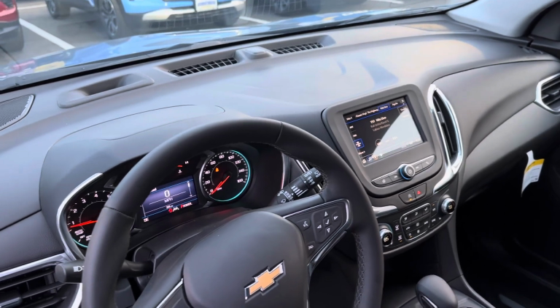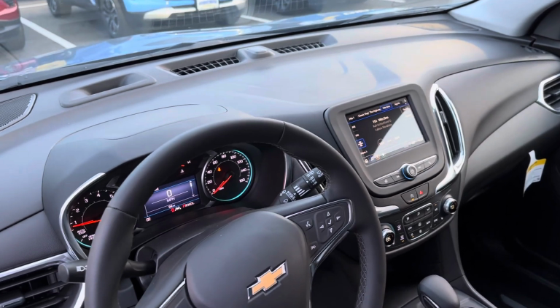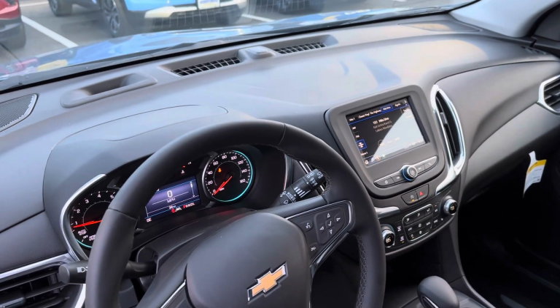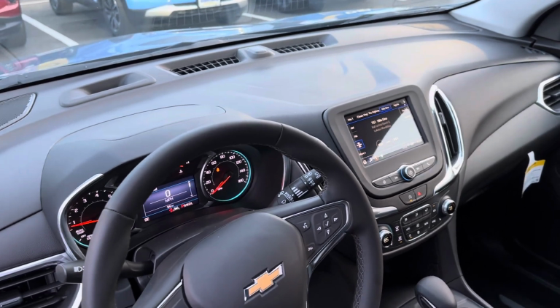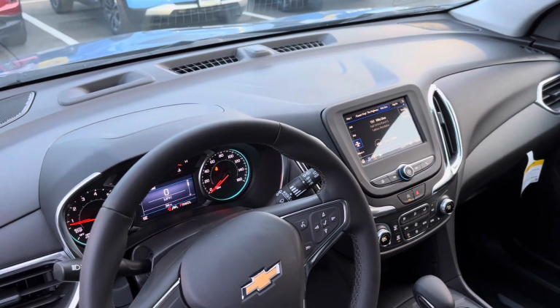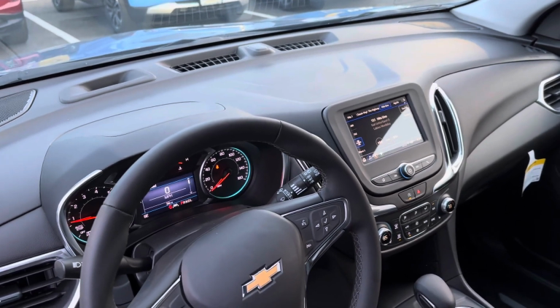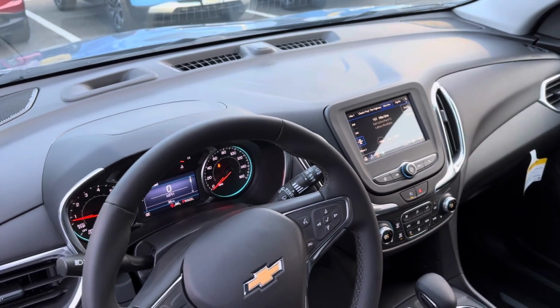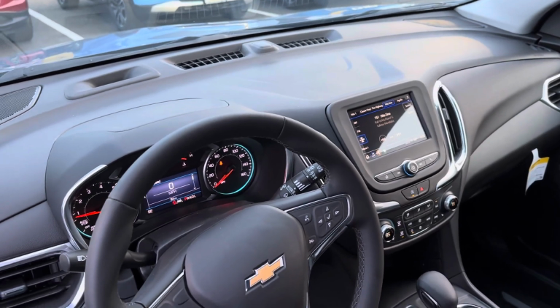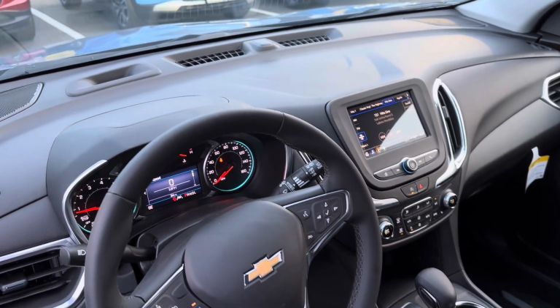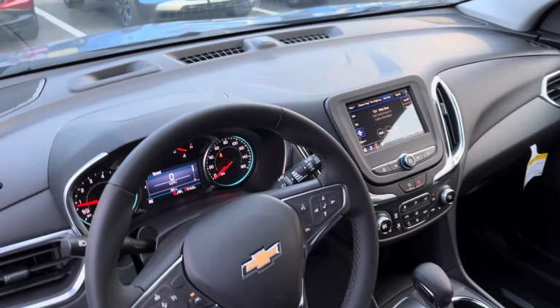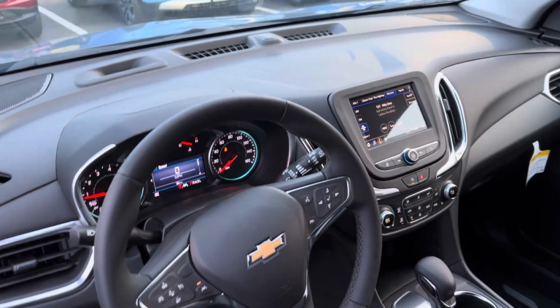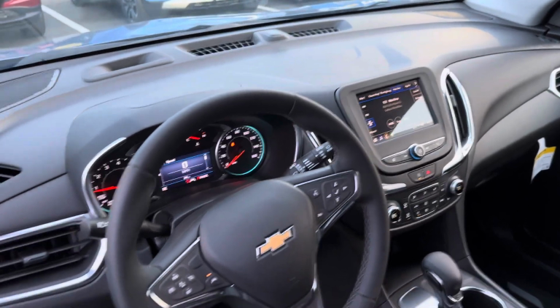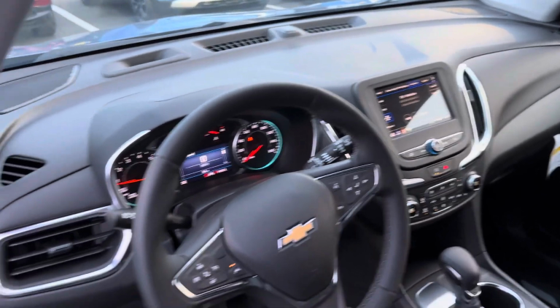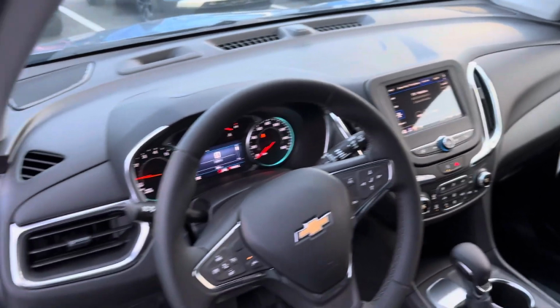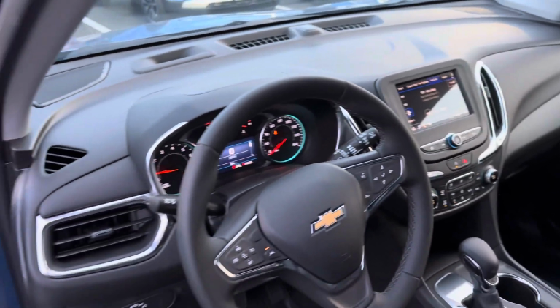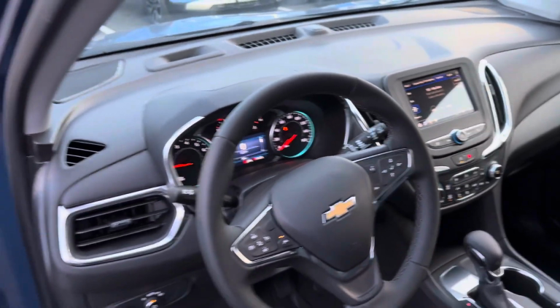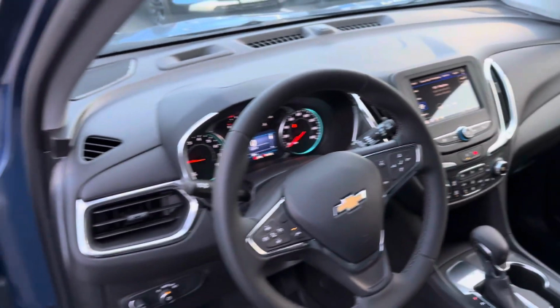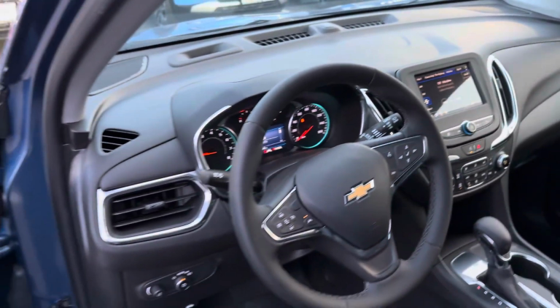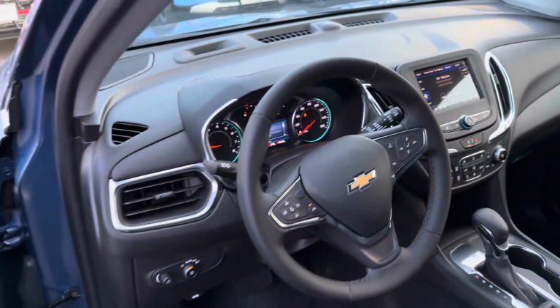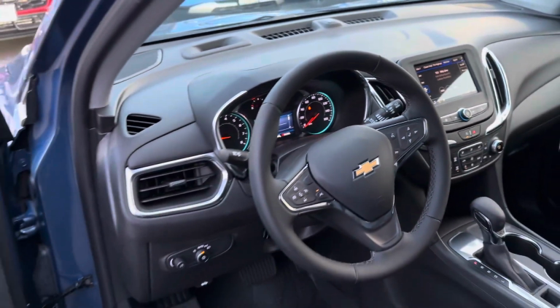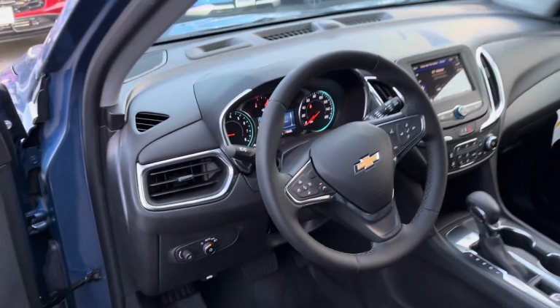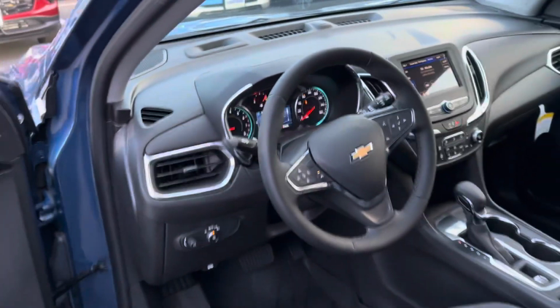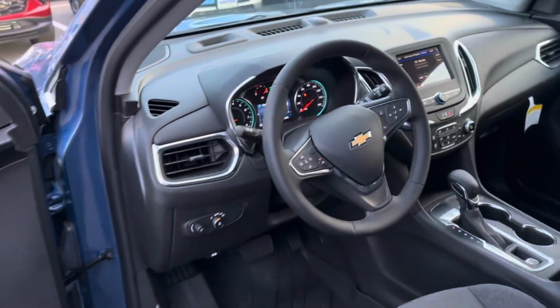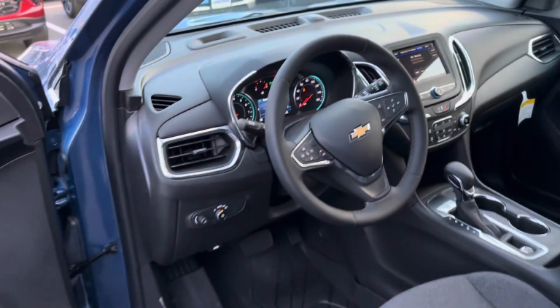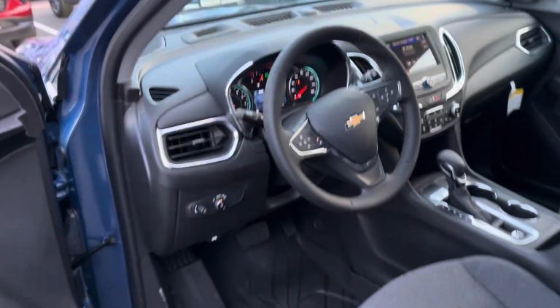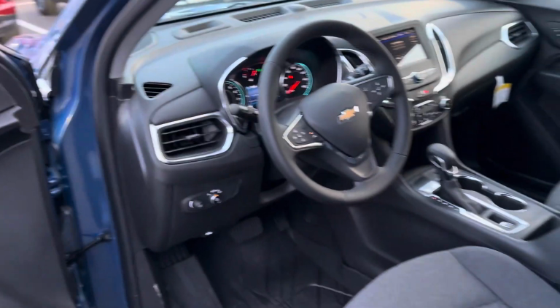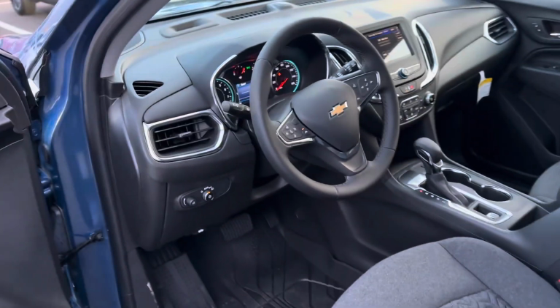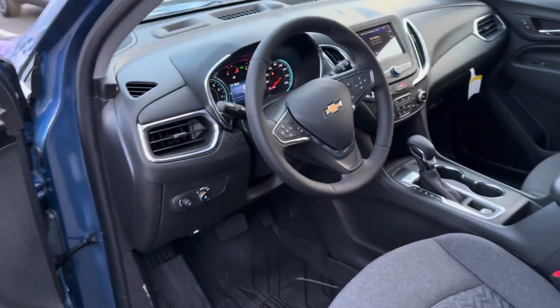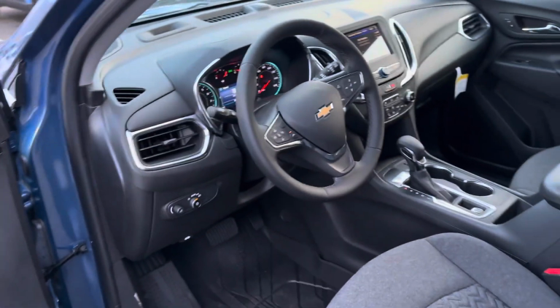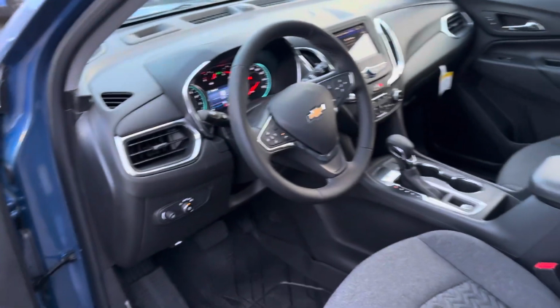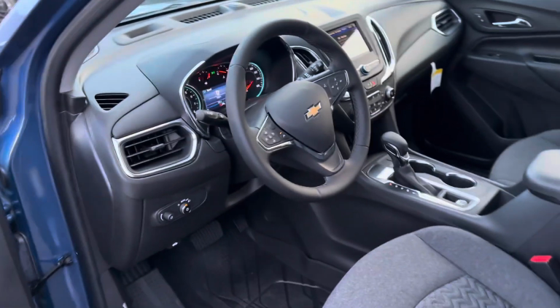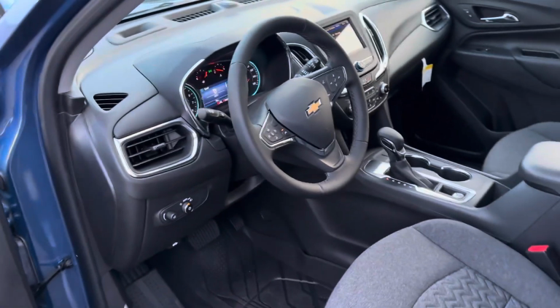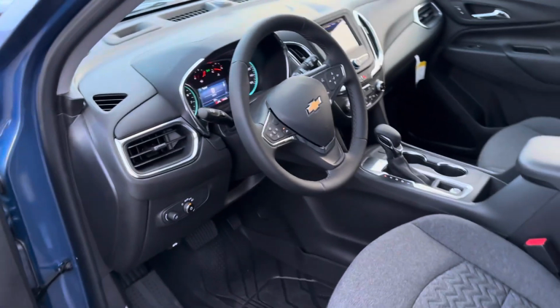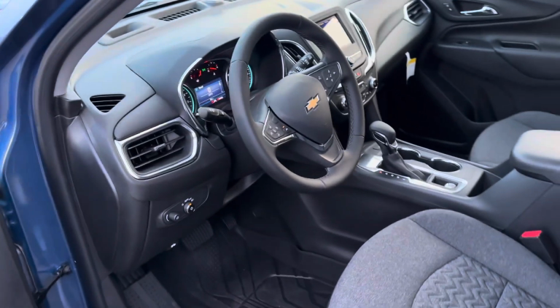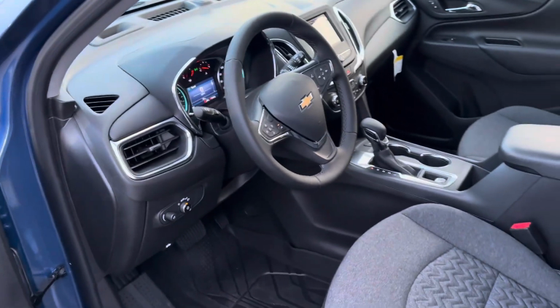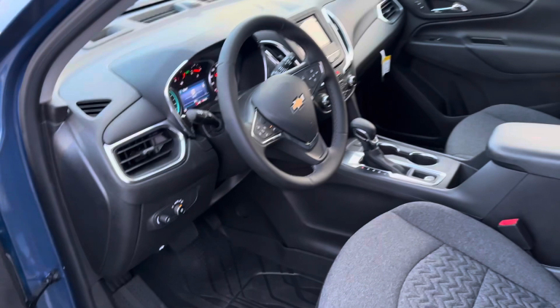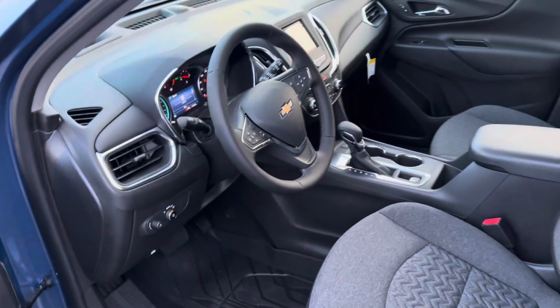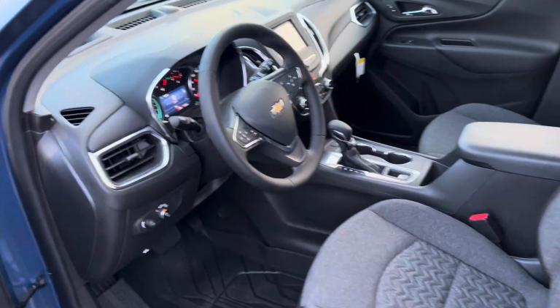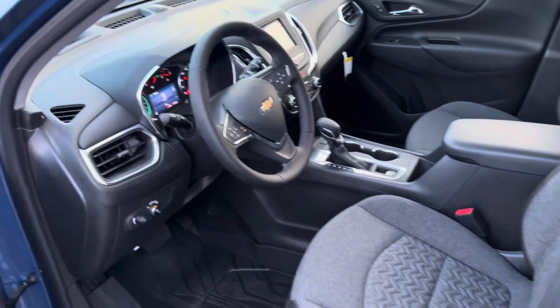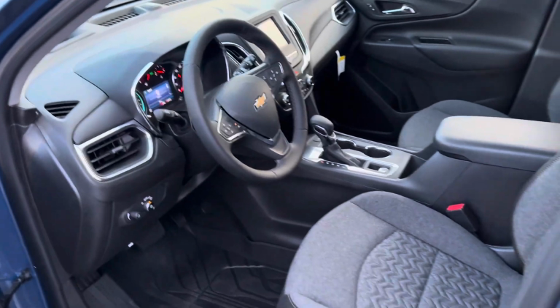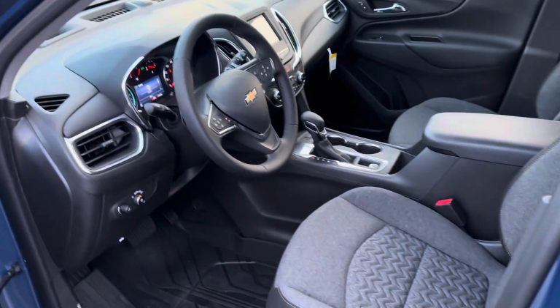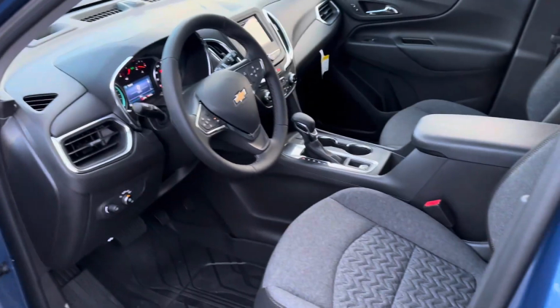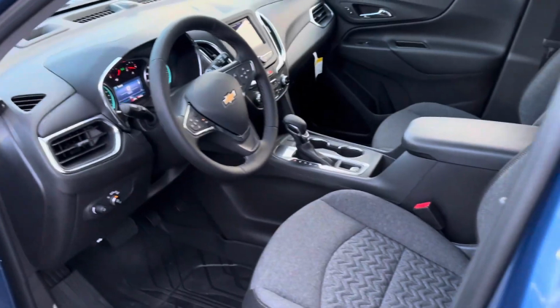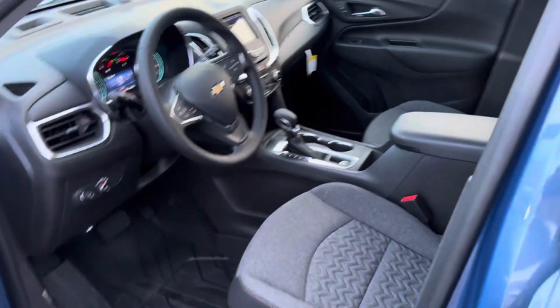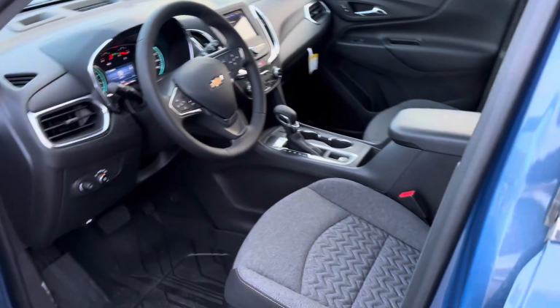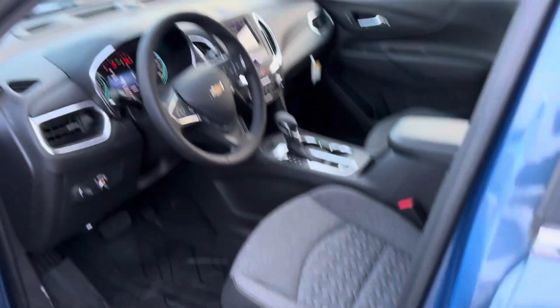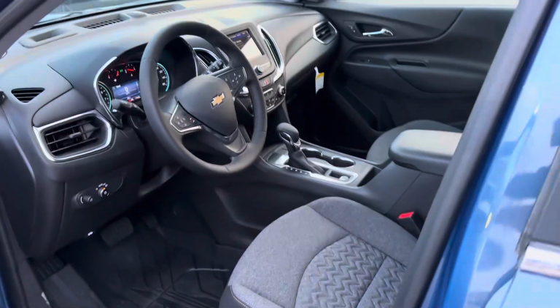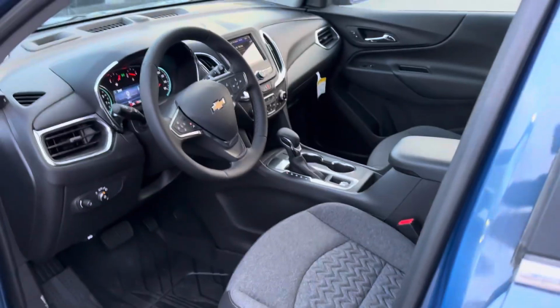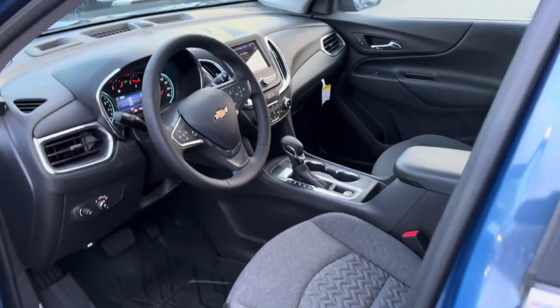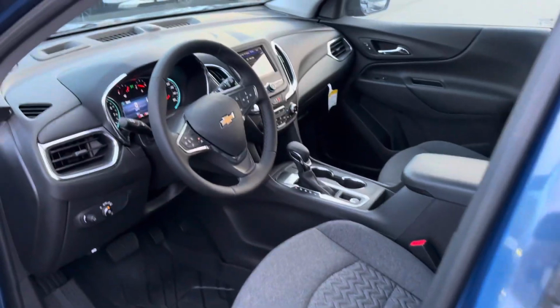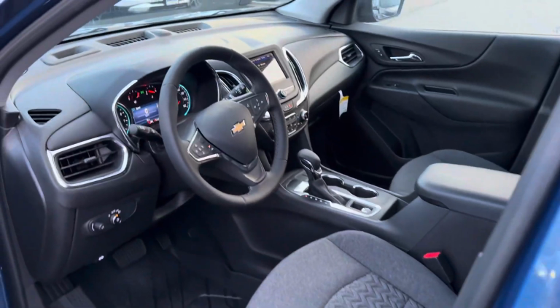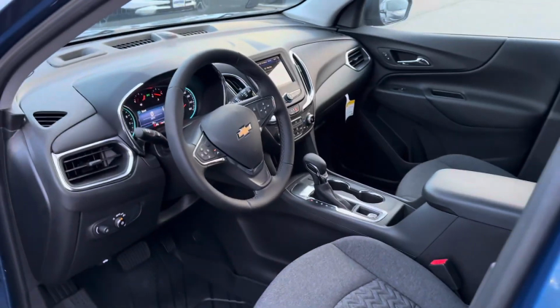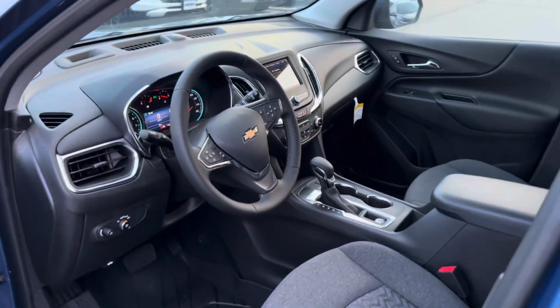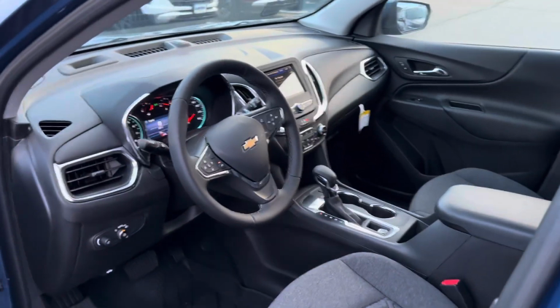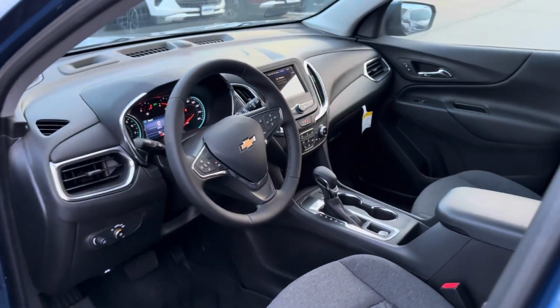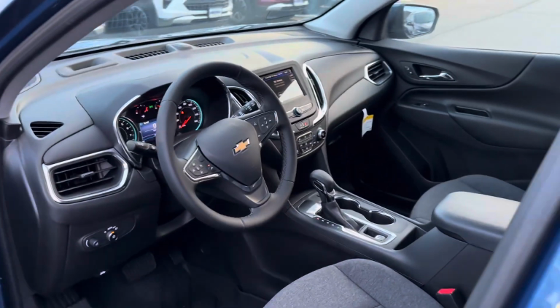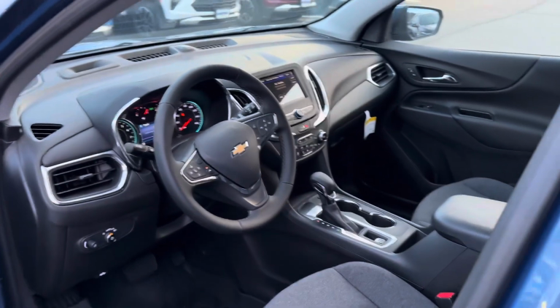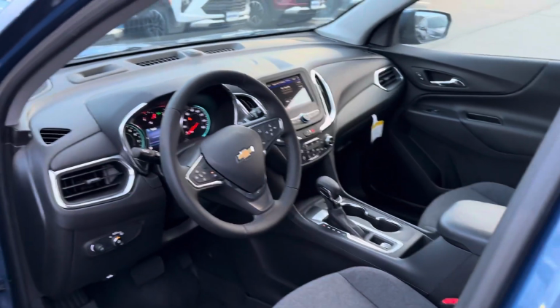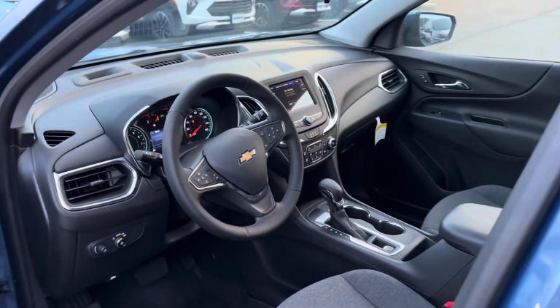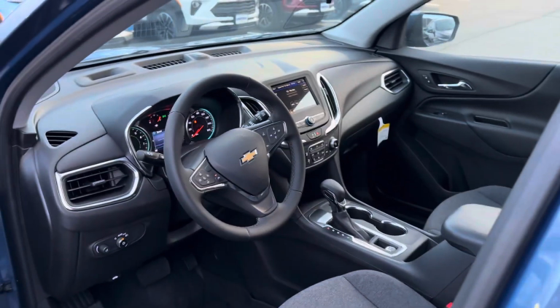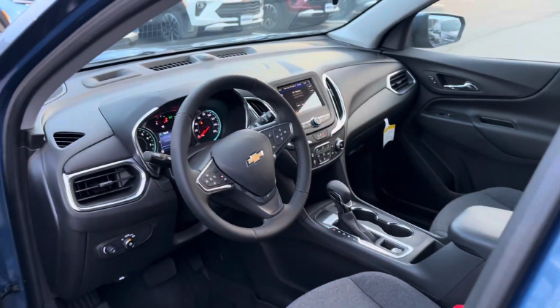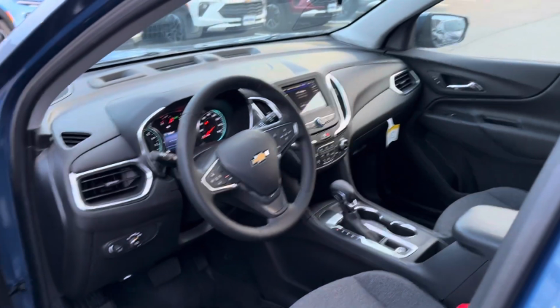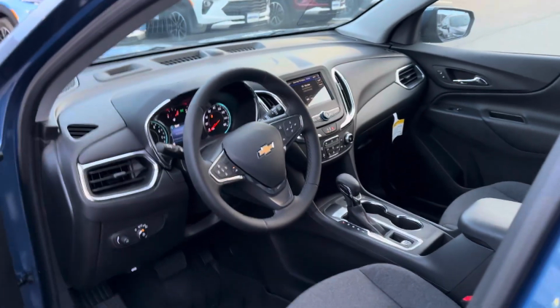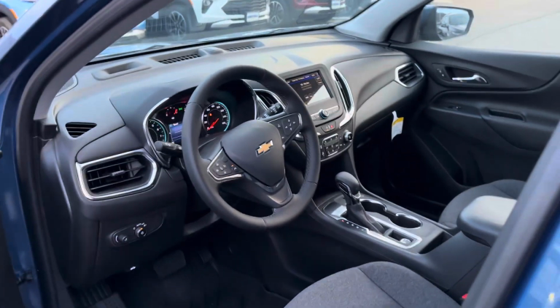Apple CarPlay and Android Auto are all wireless. This model even has heated seats.